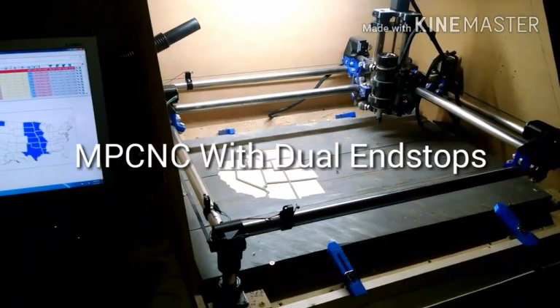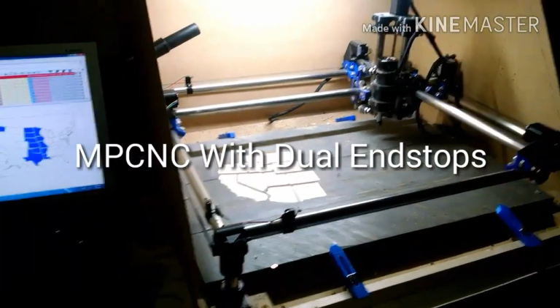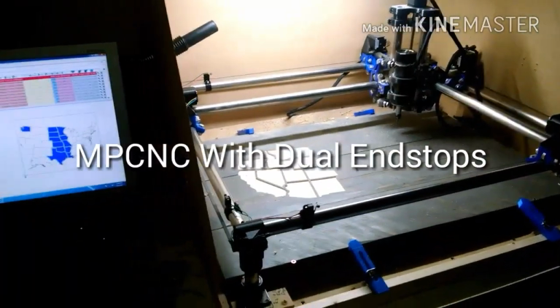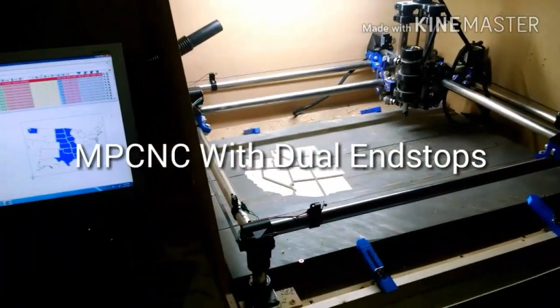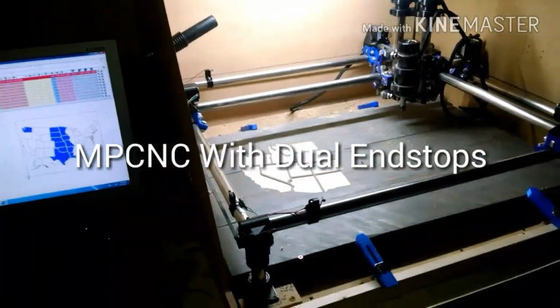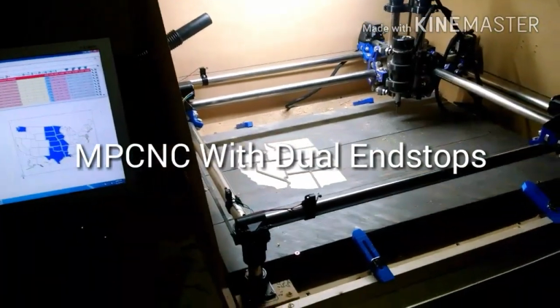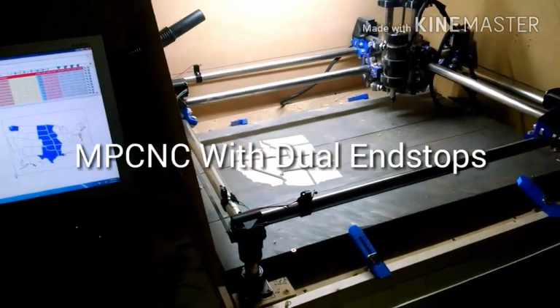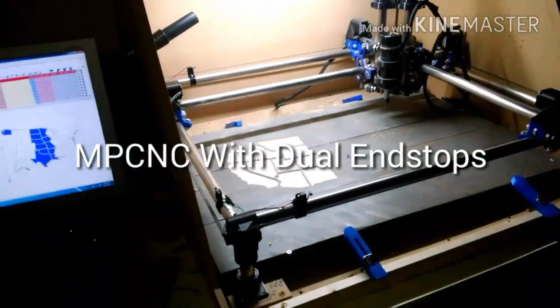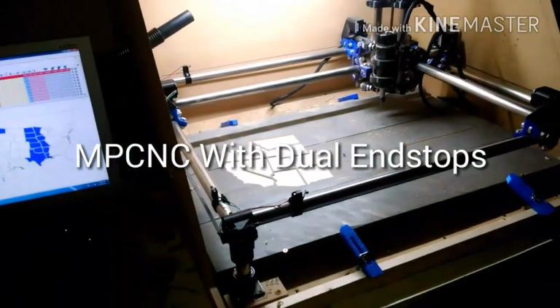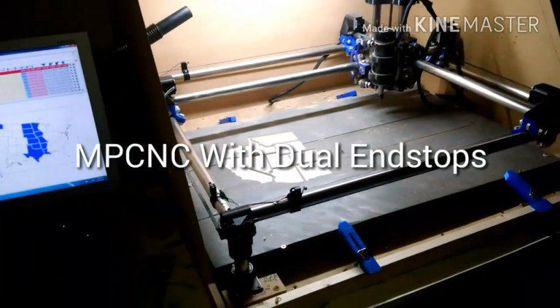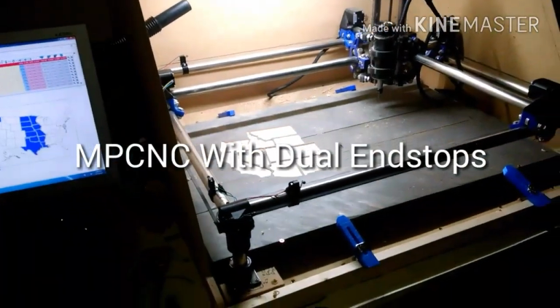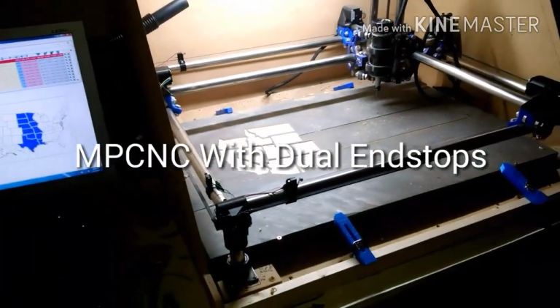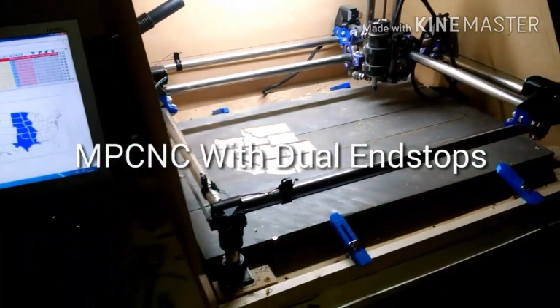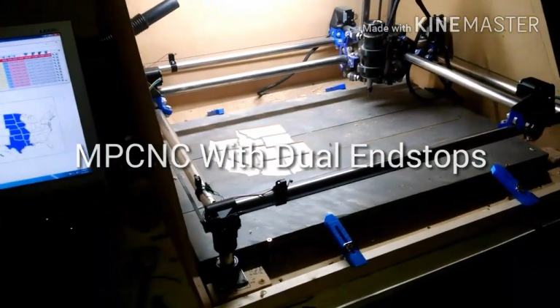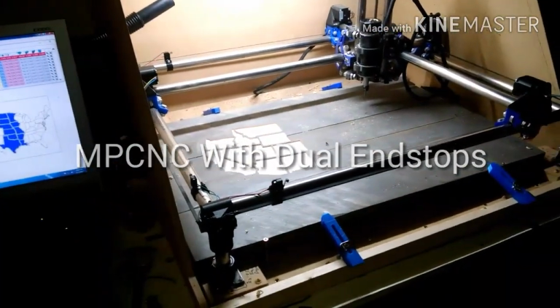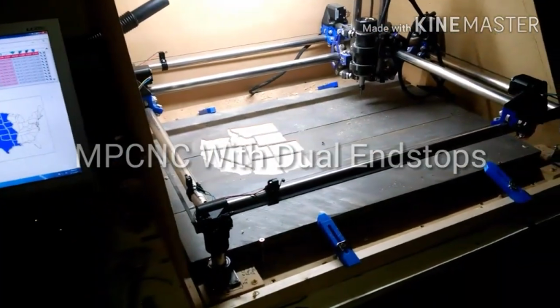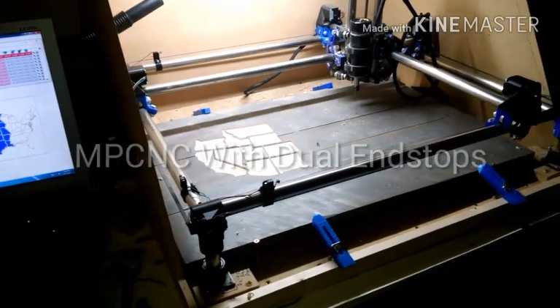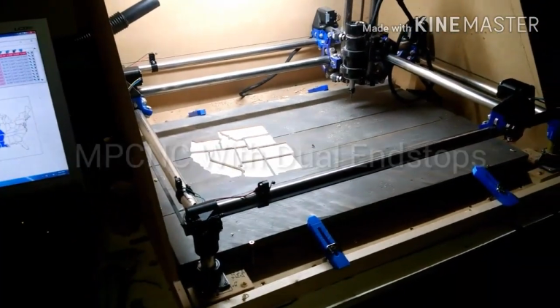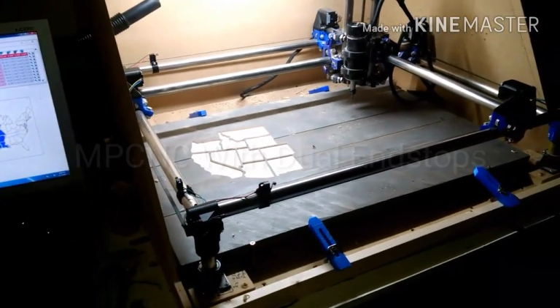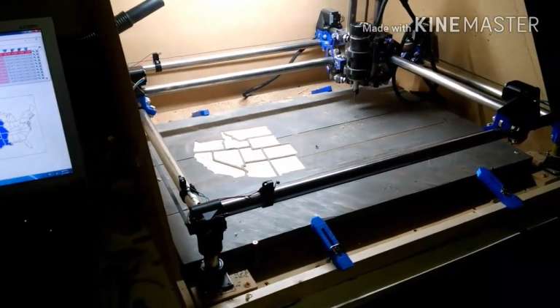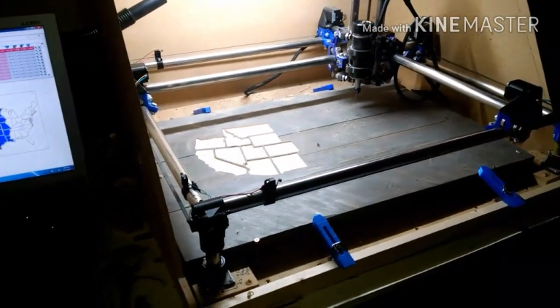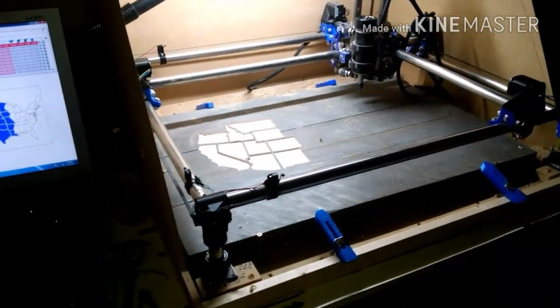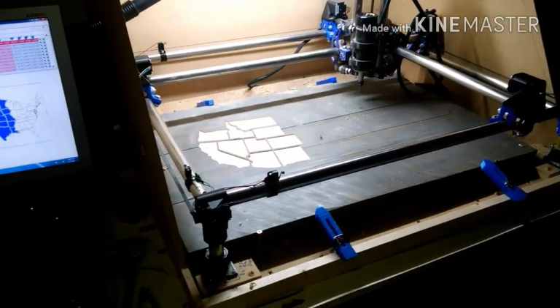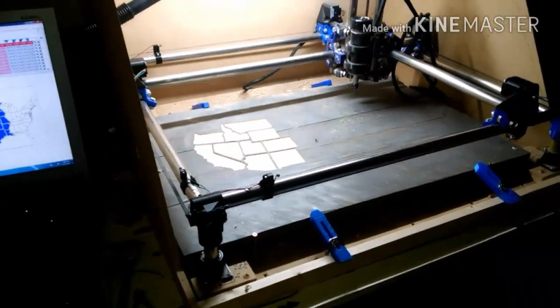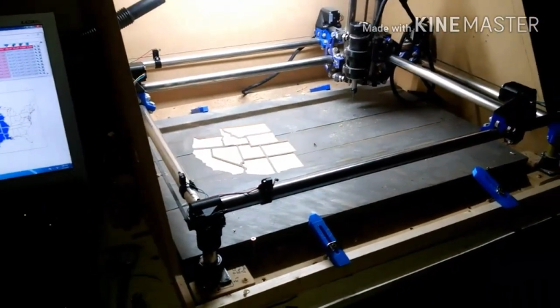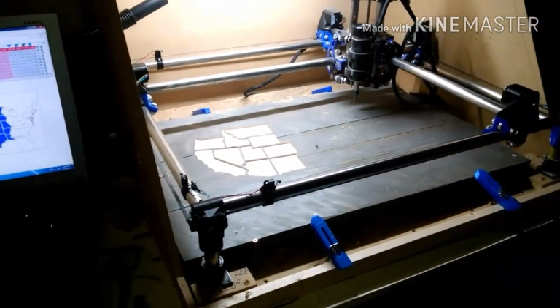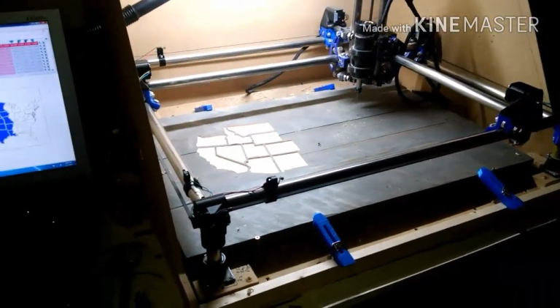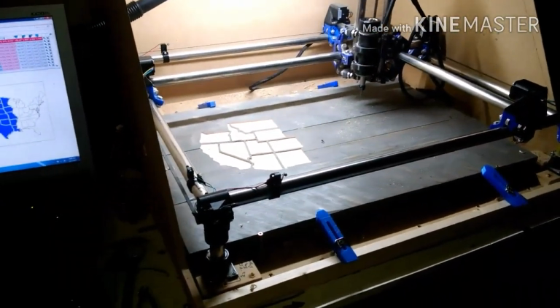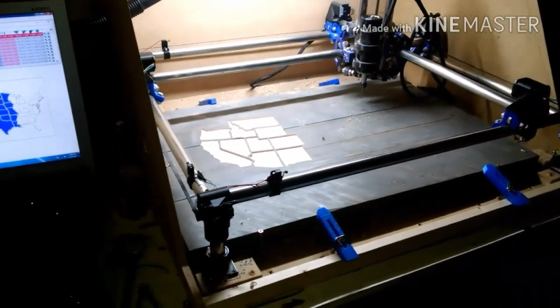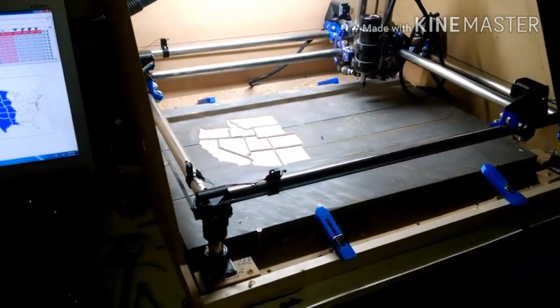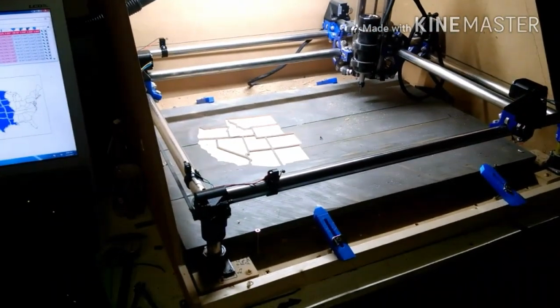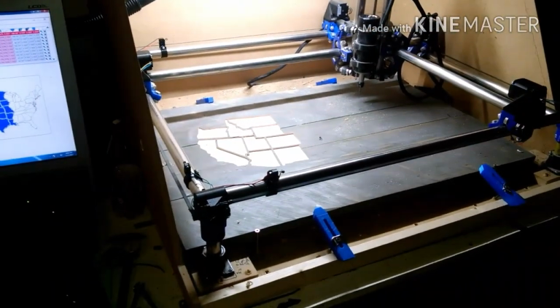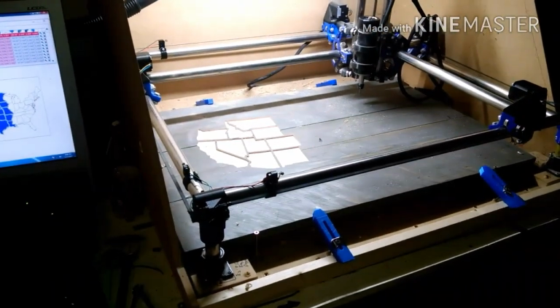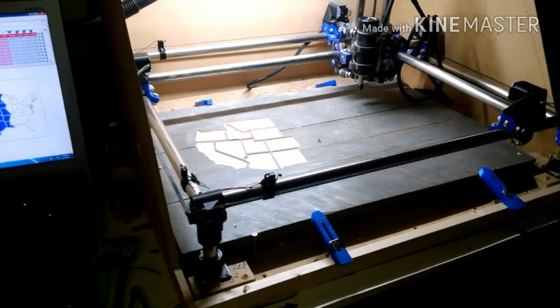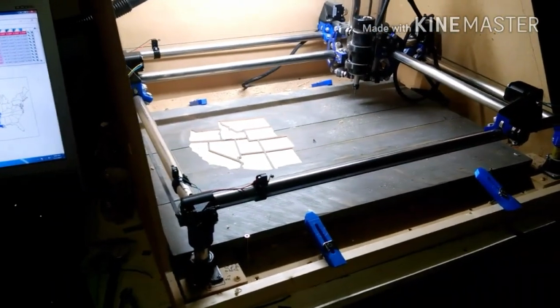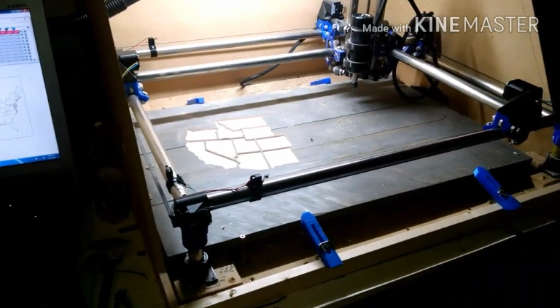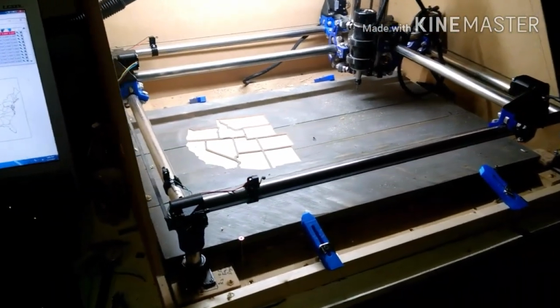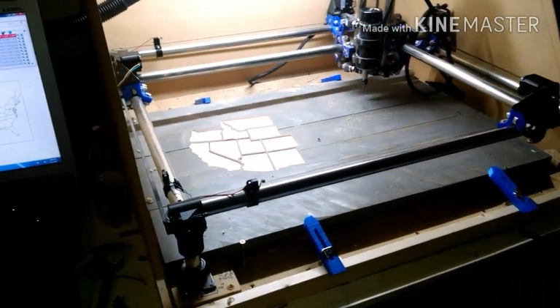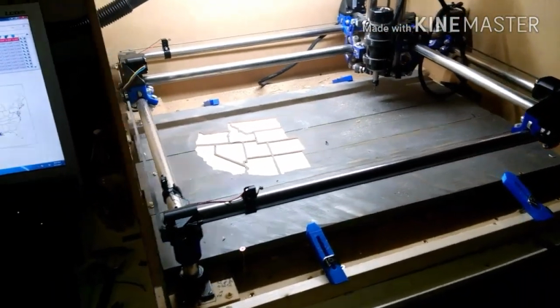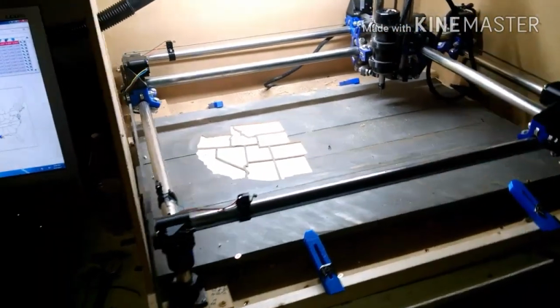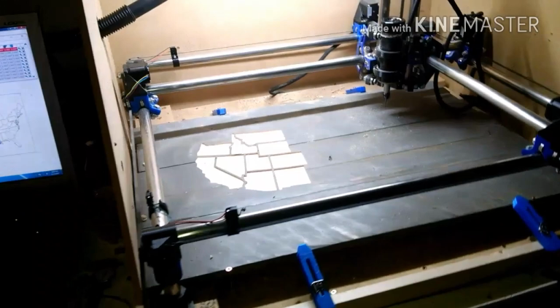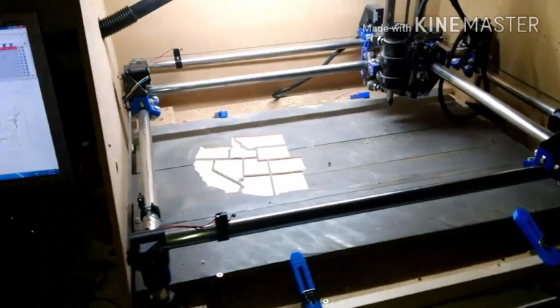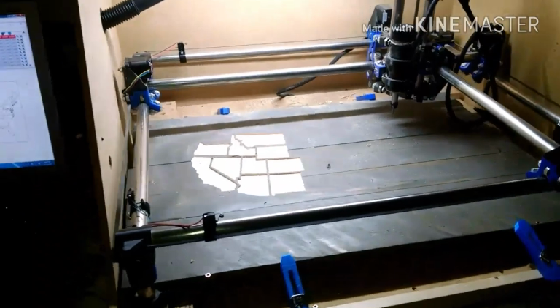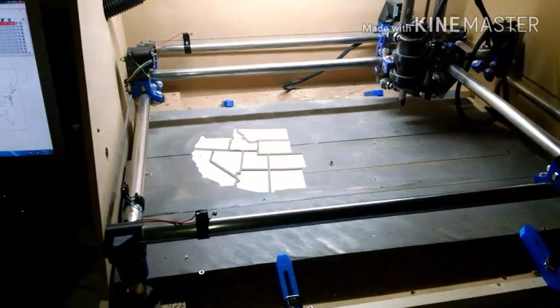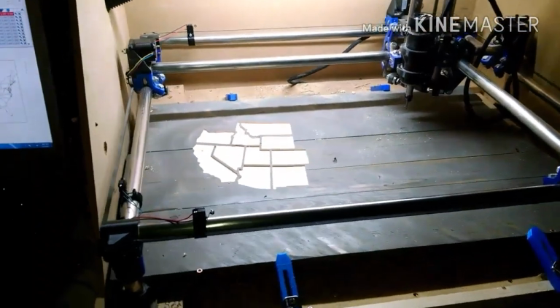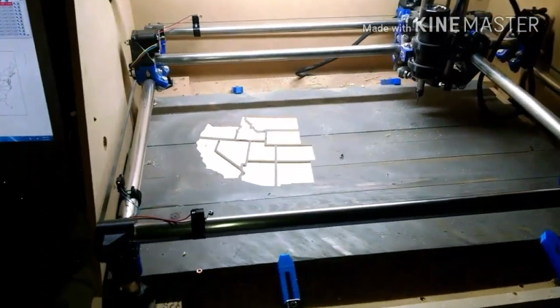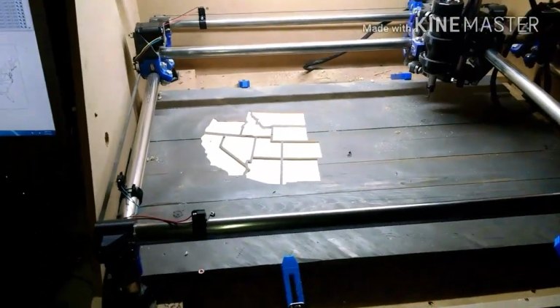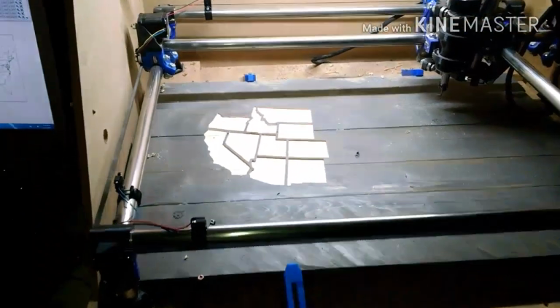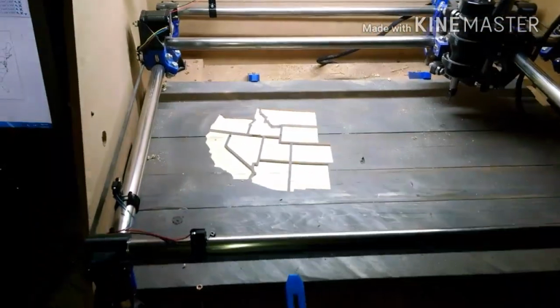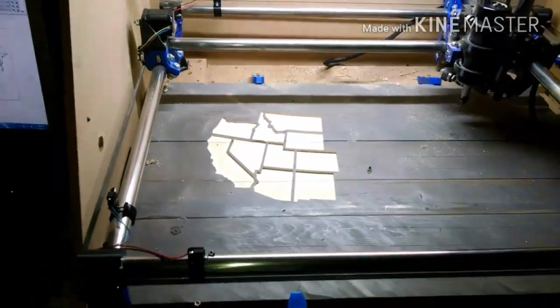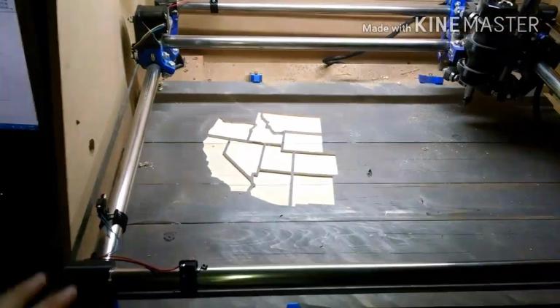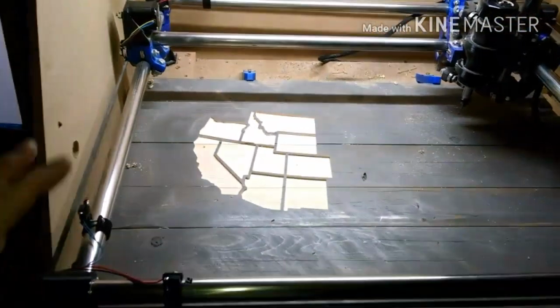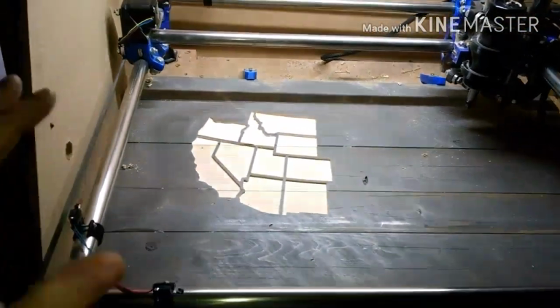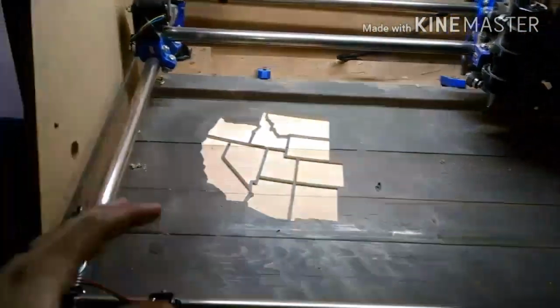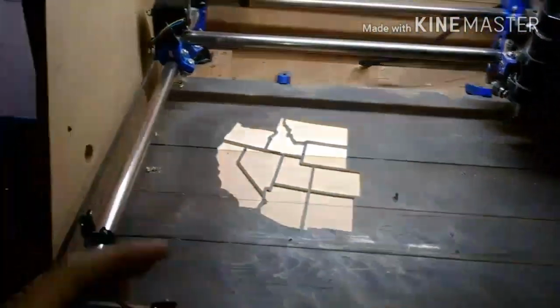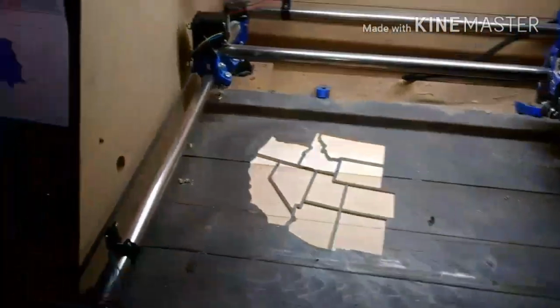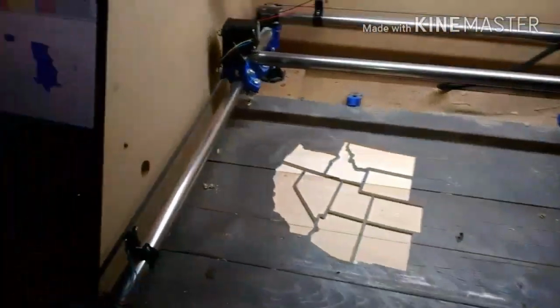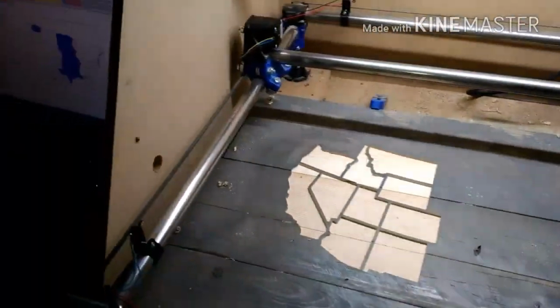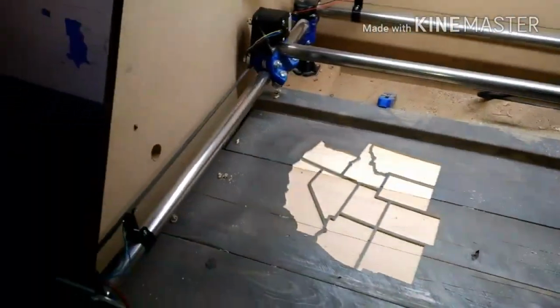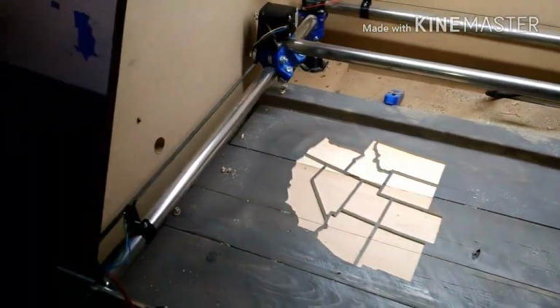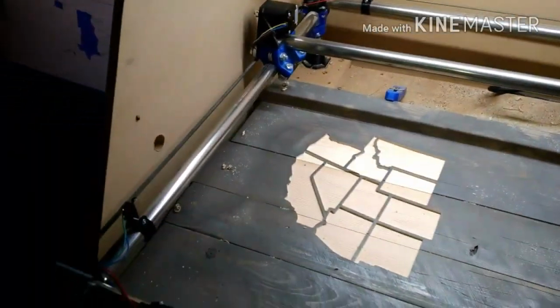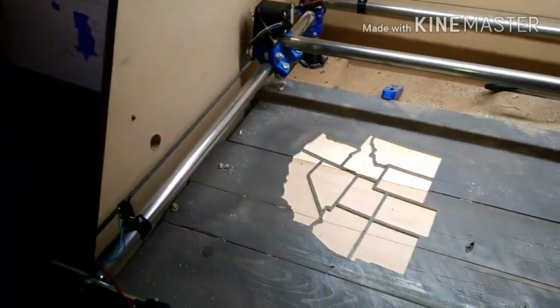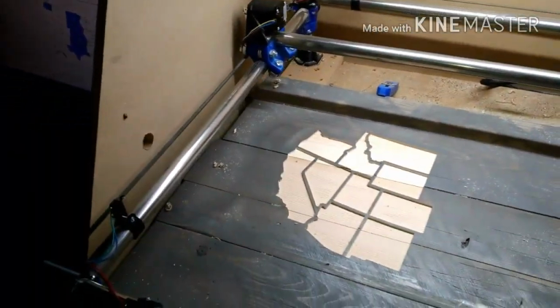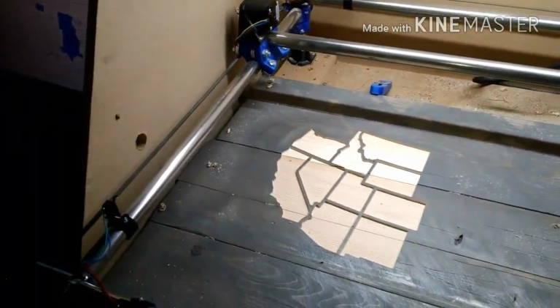Hey guys, I just thought I'd show you a good example of using these dual end stops and this home position that I now have.